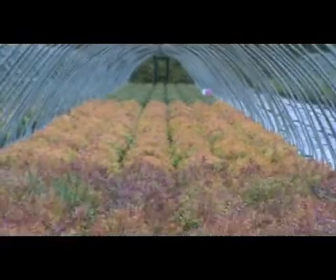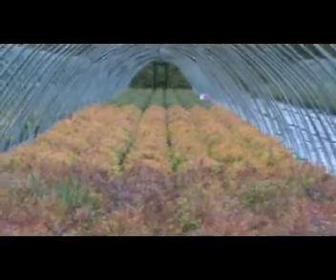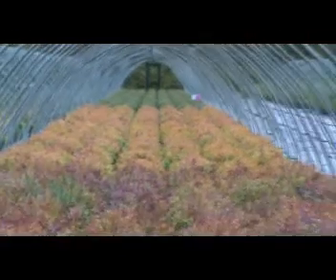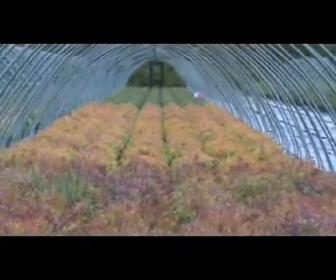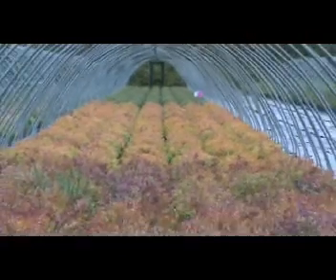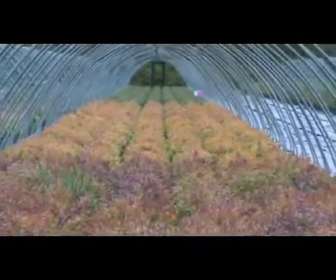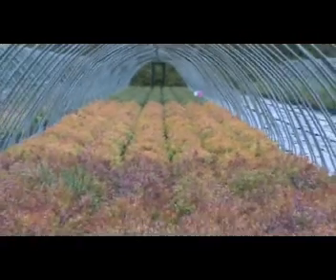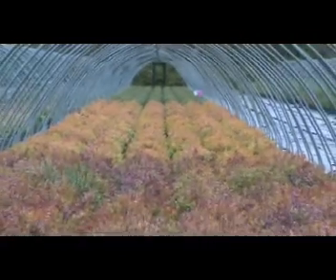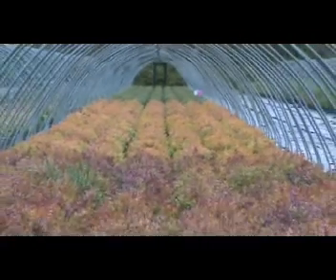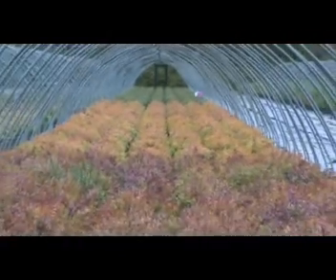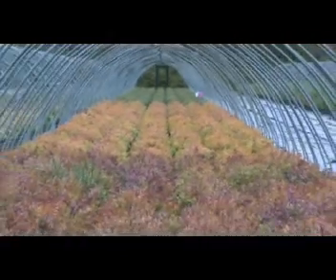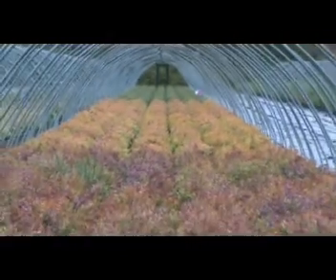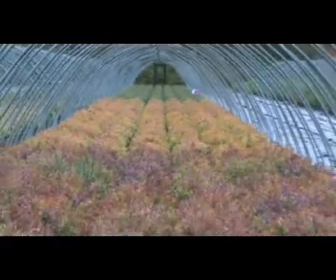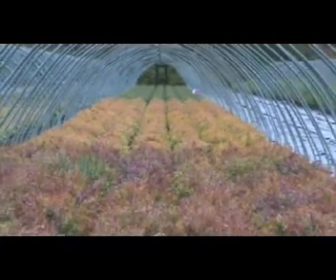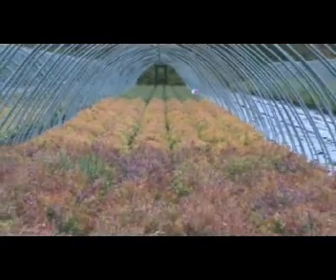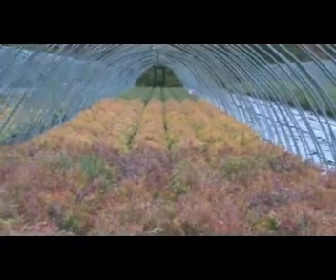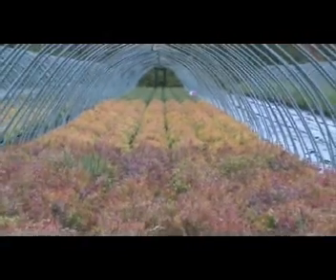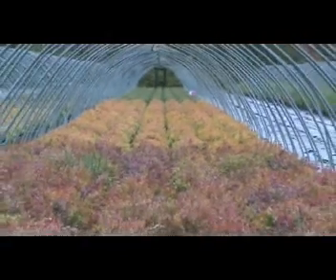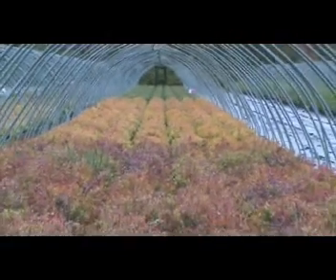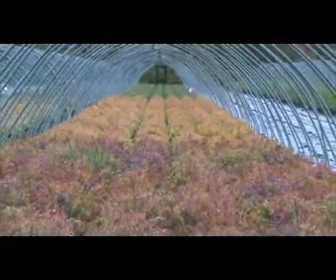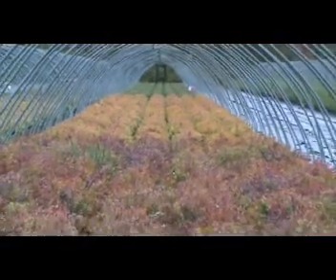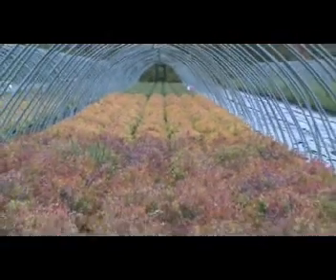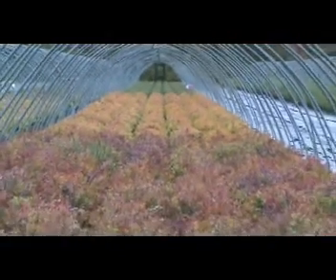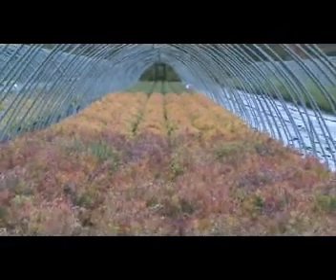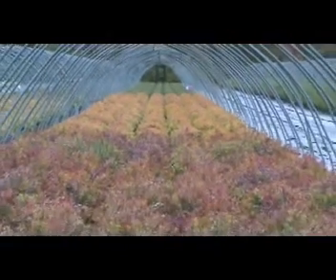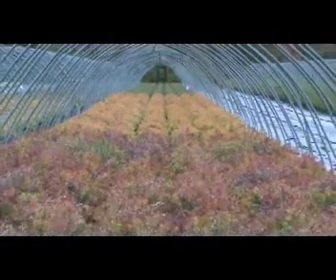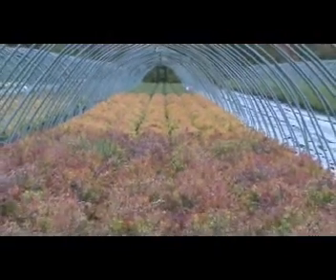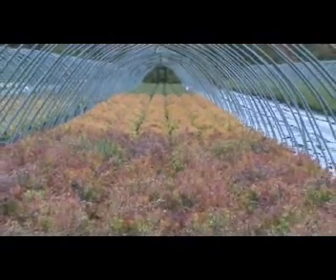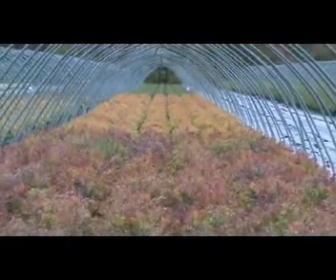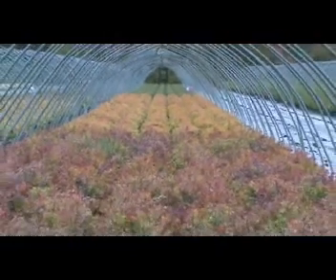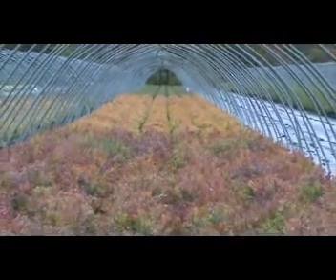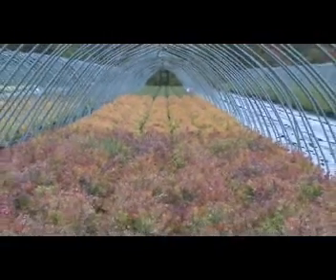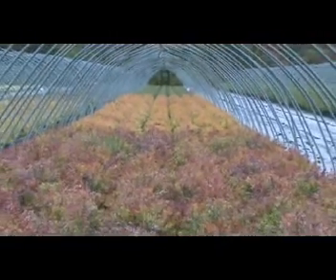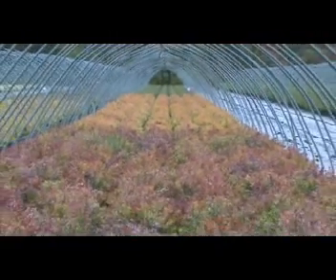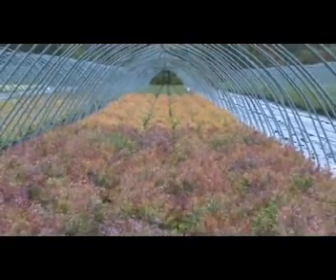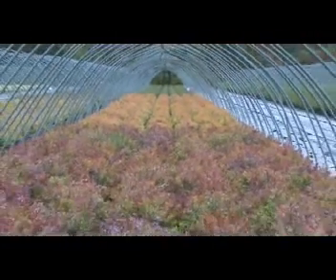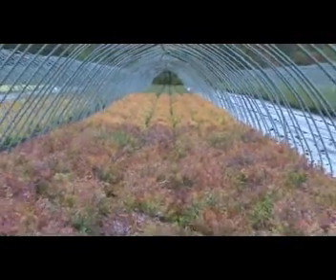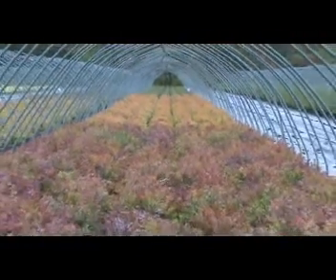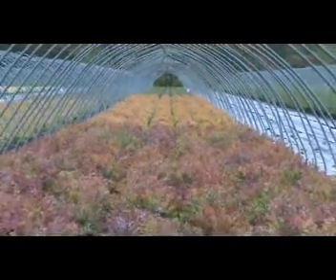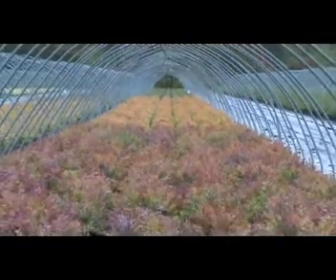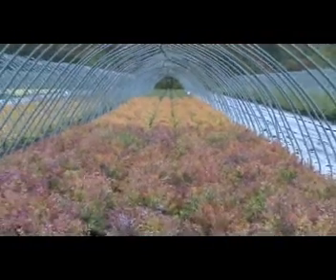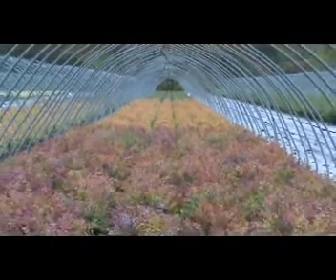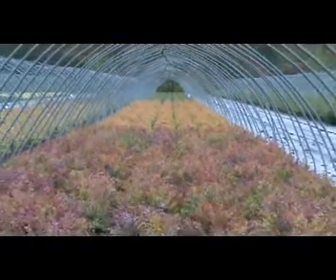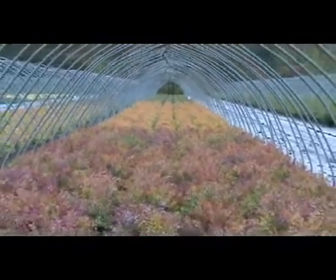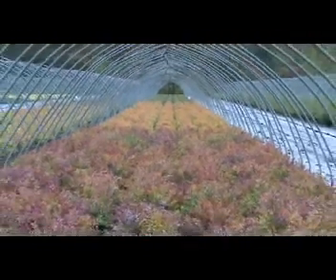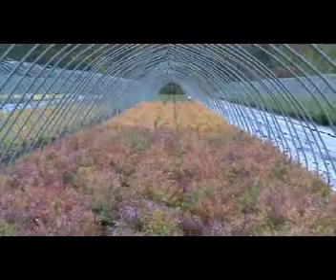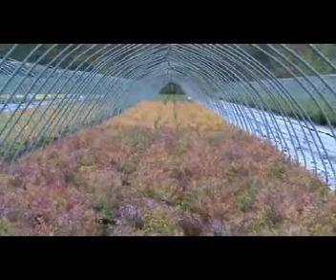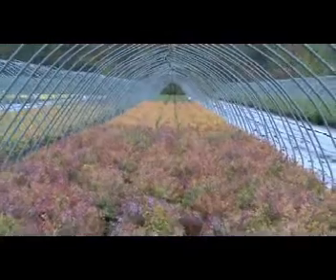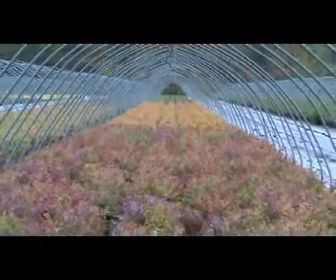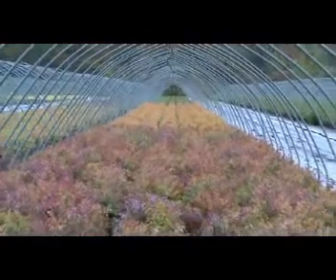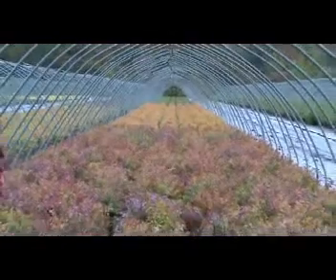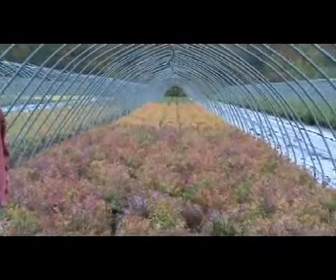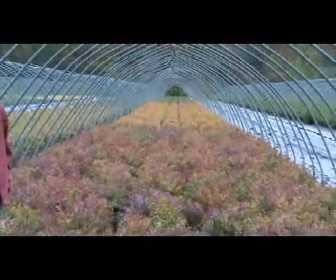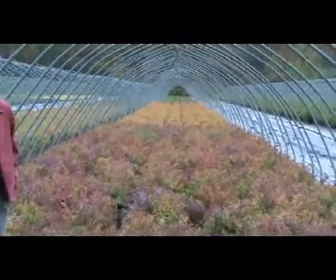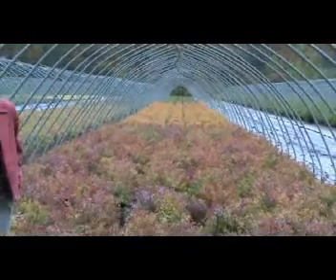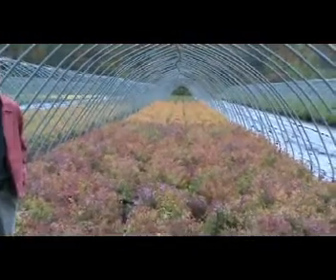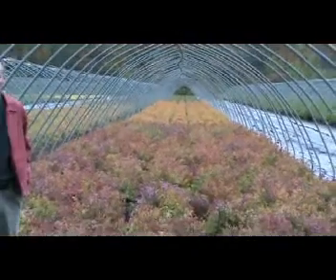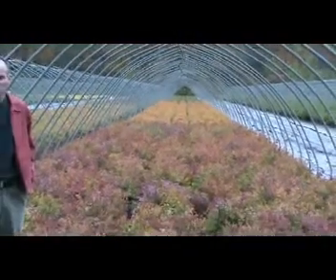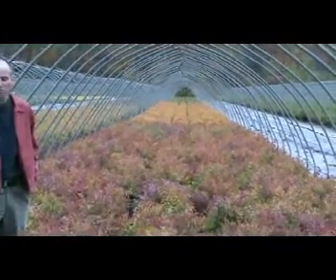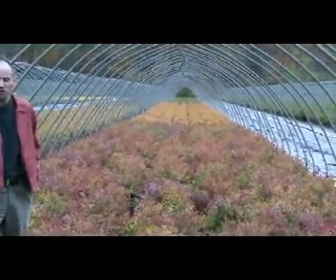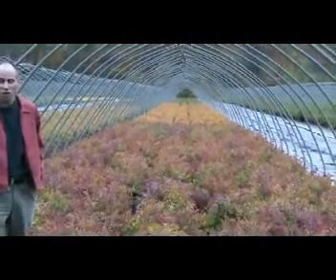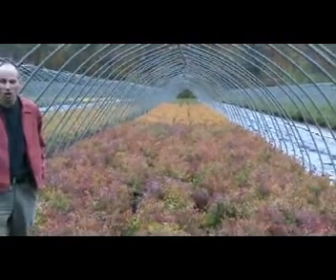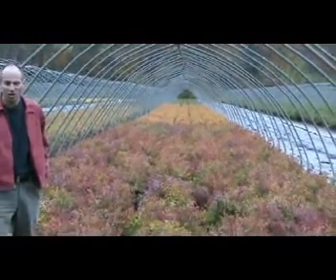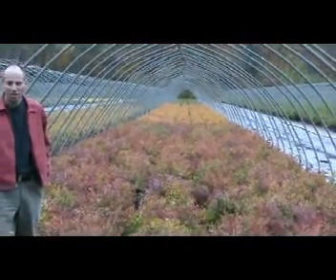Good morning everybody. I'm Mark Hickson with Imperial Nurseries, here to show you a few good seasonal interest items for fall.